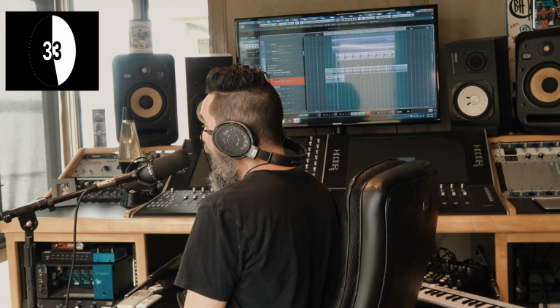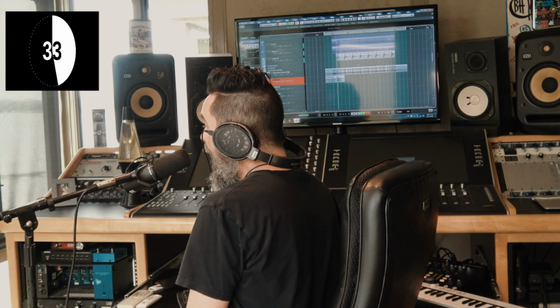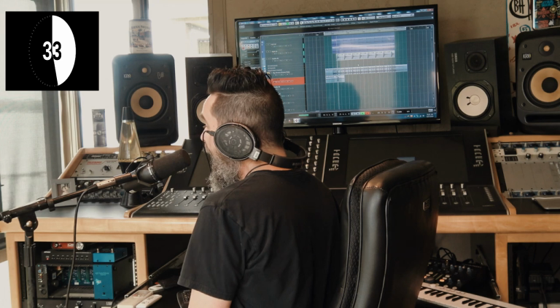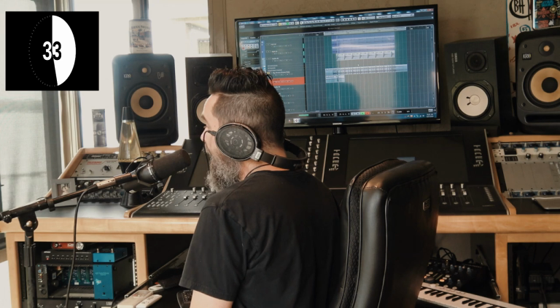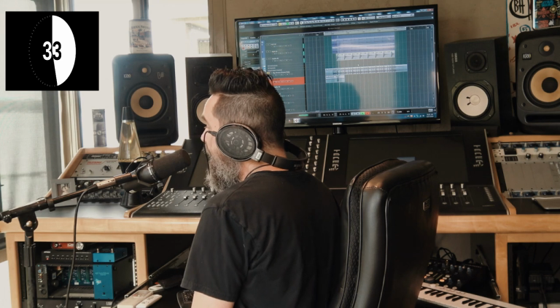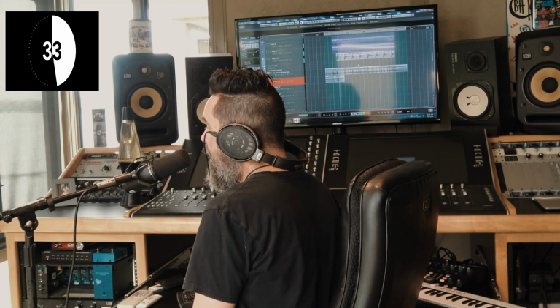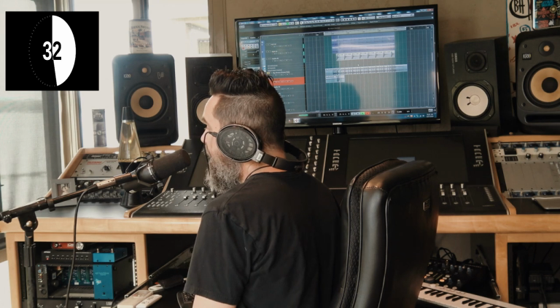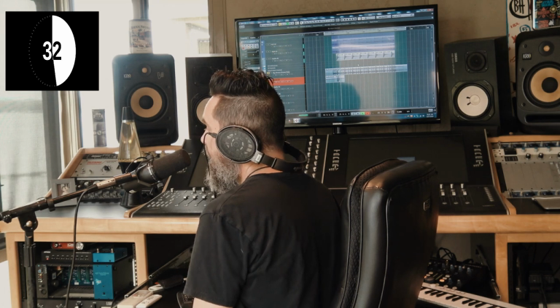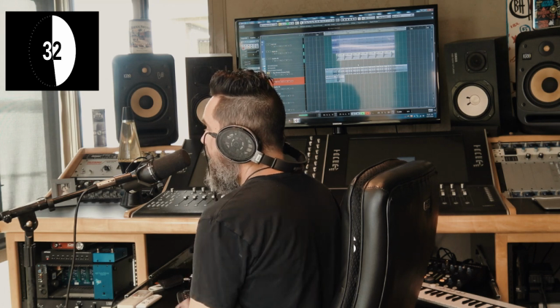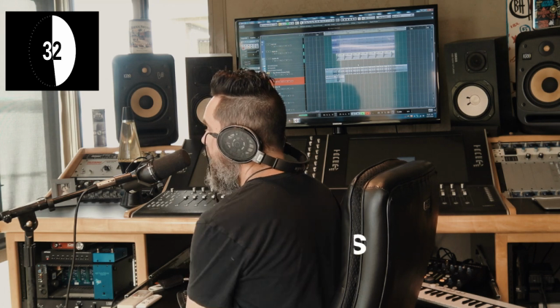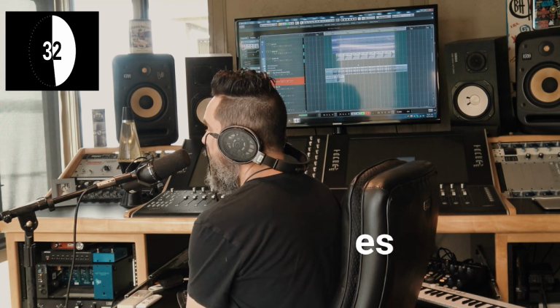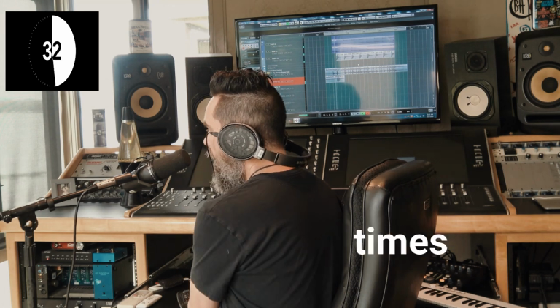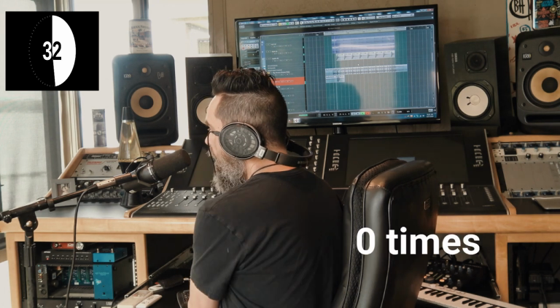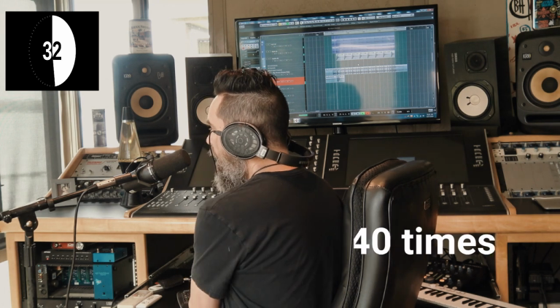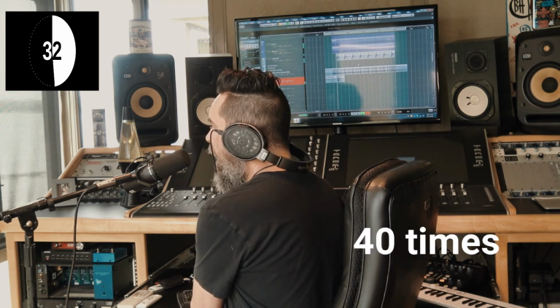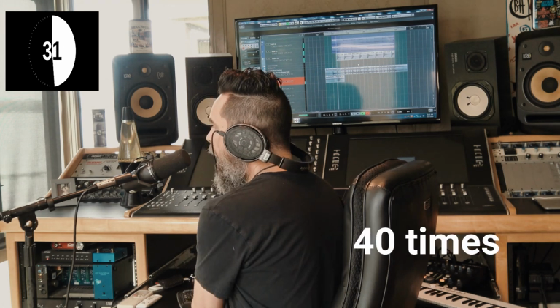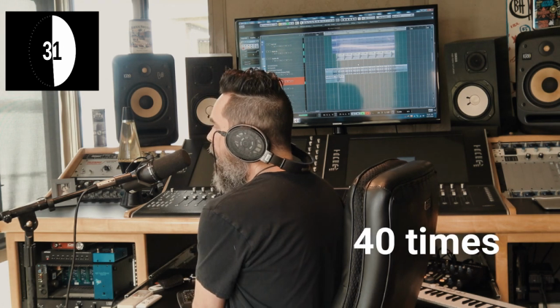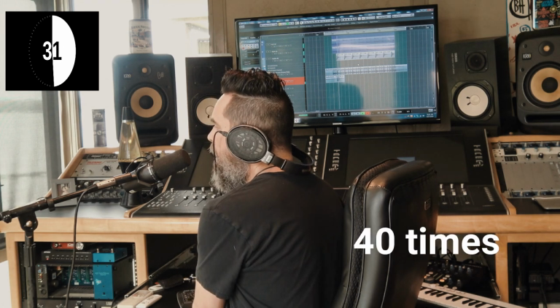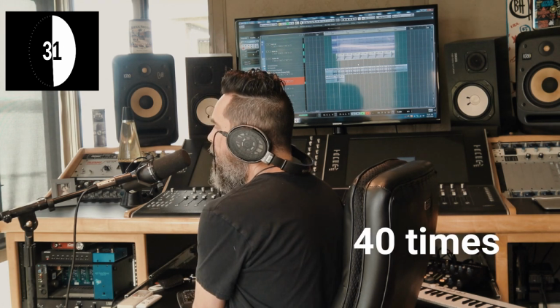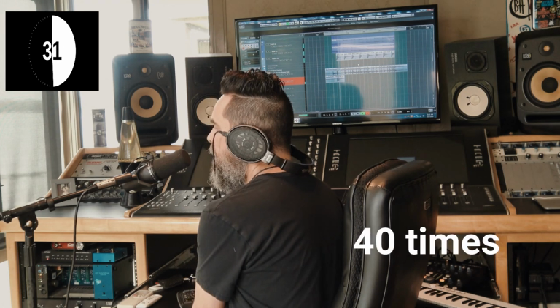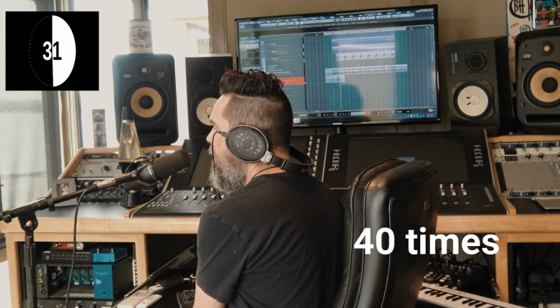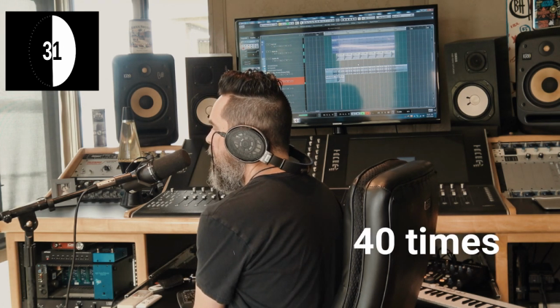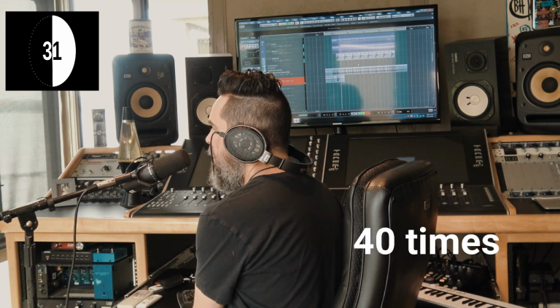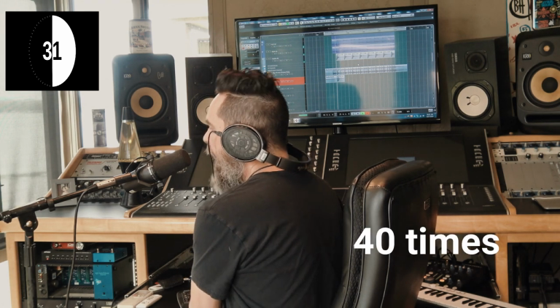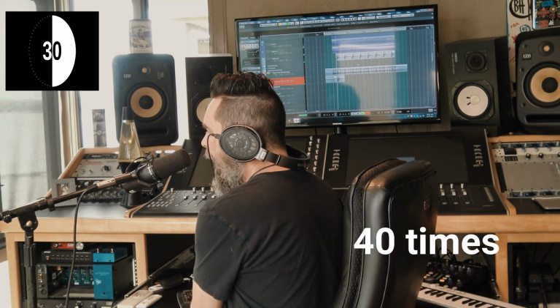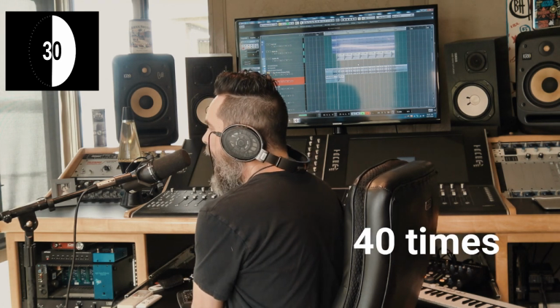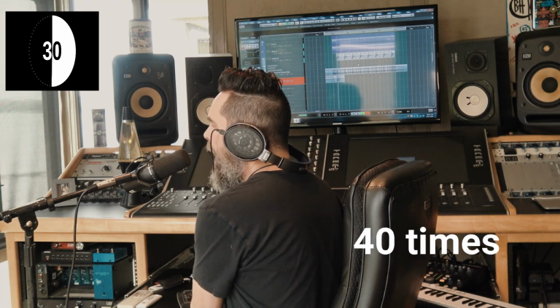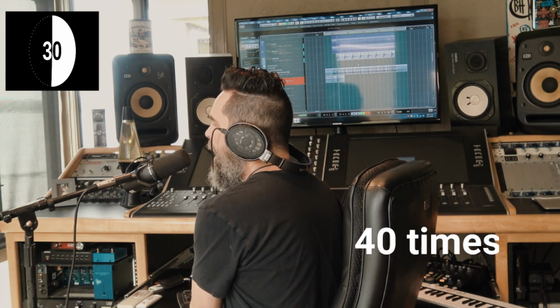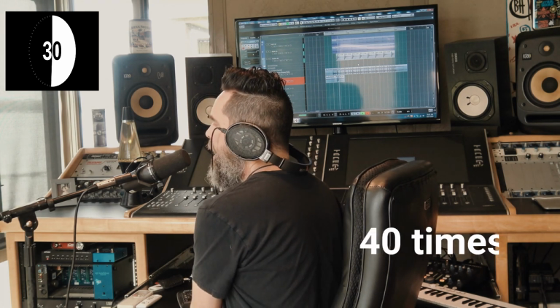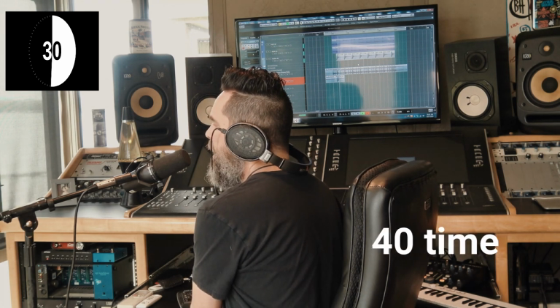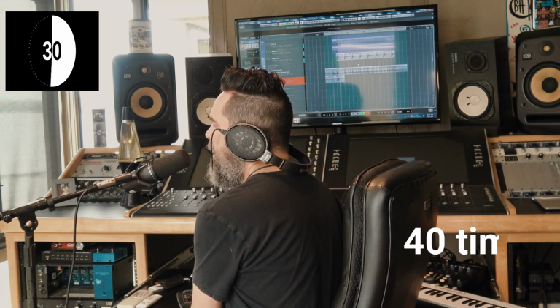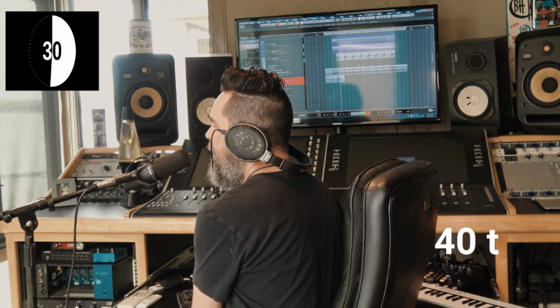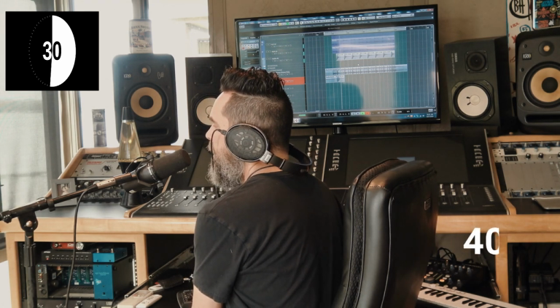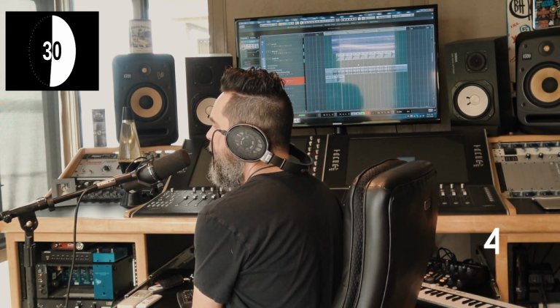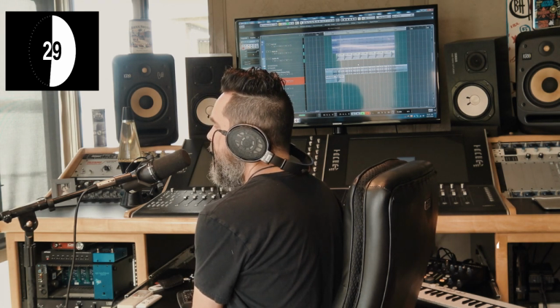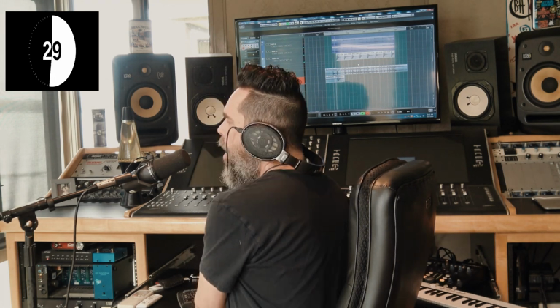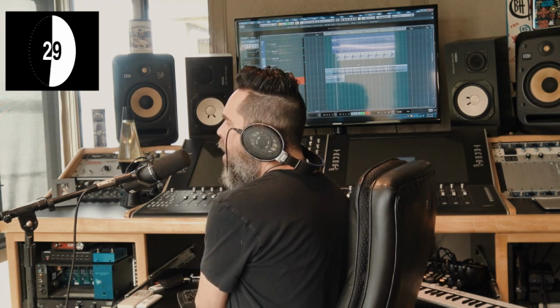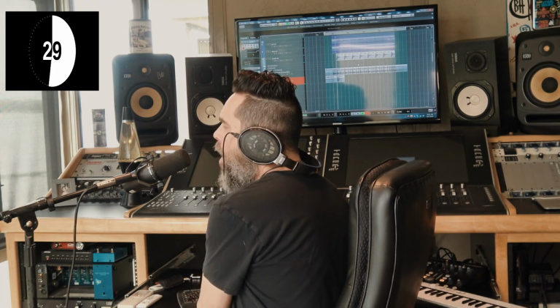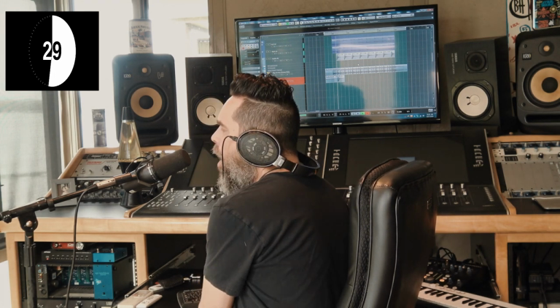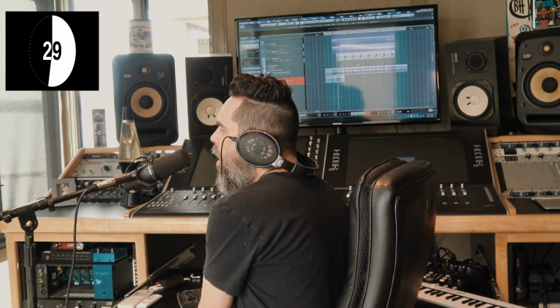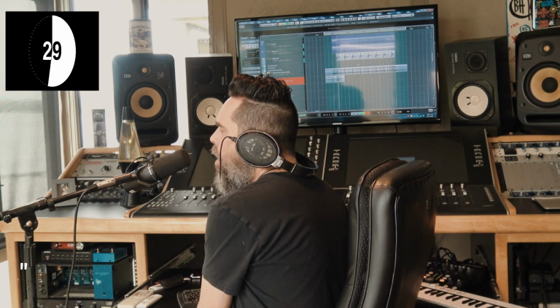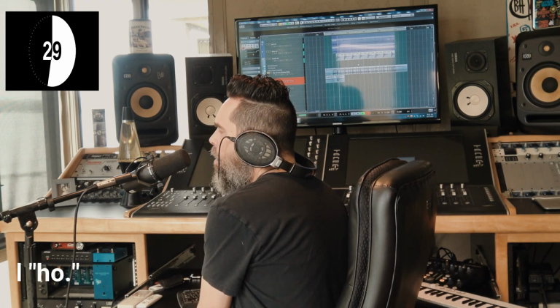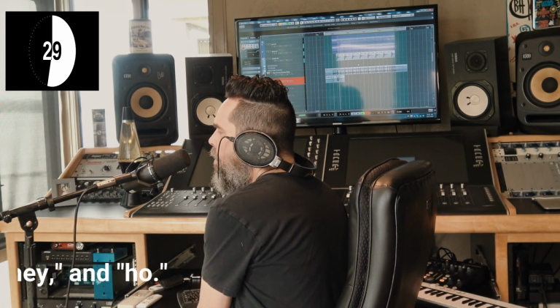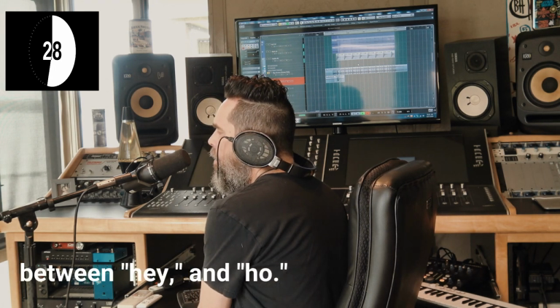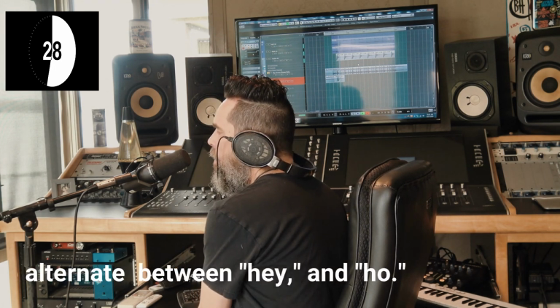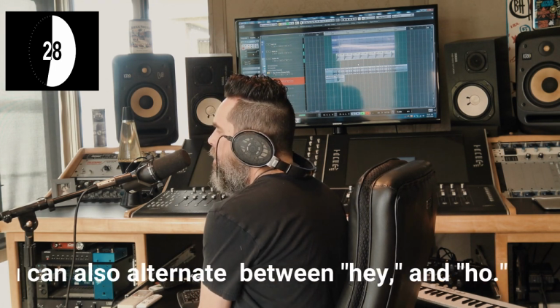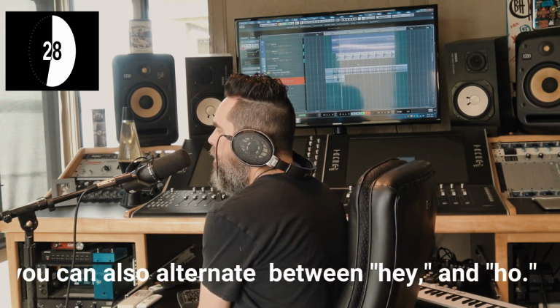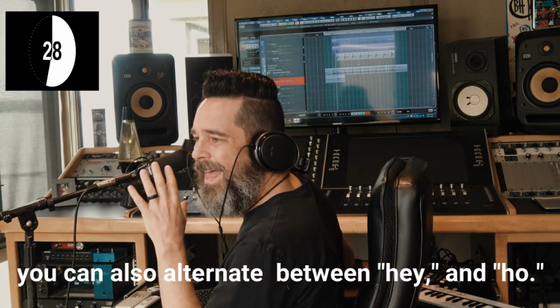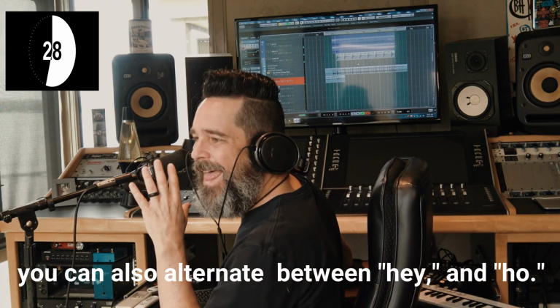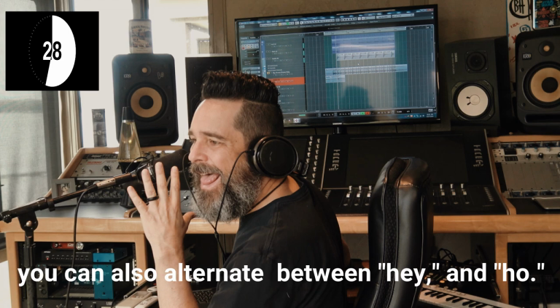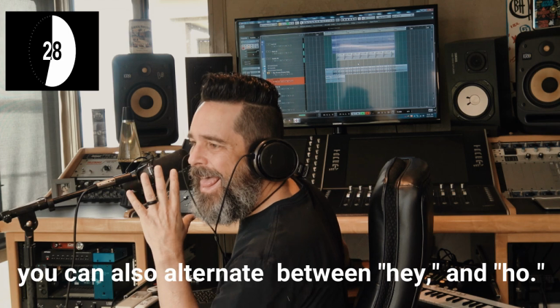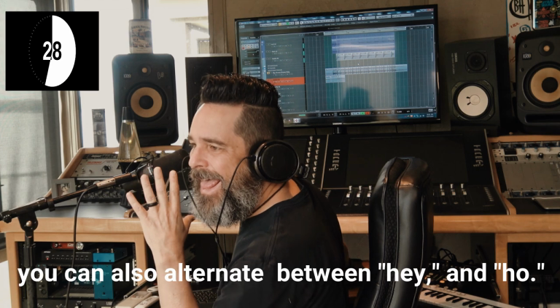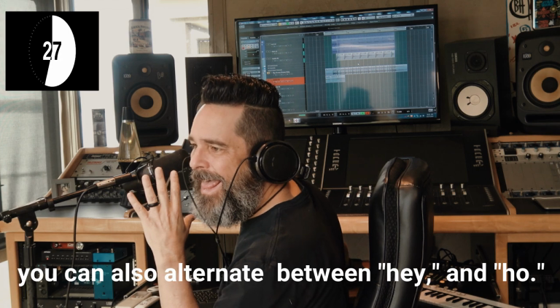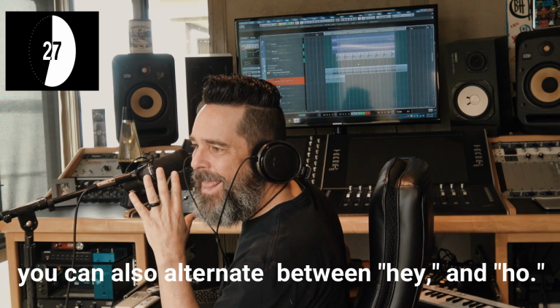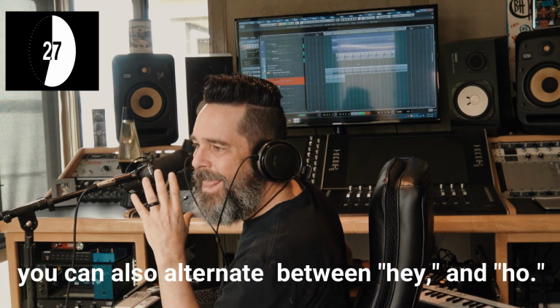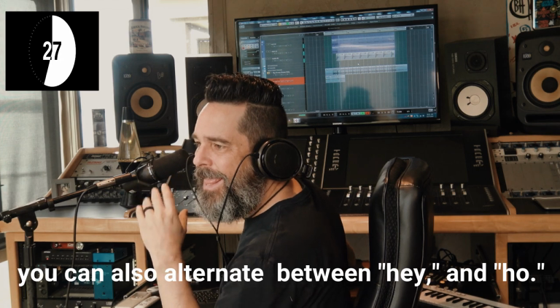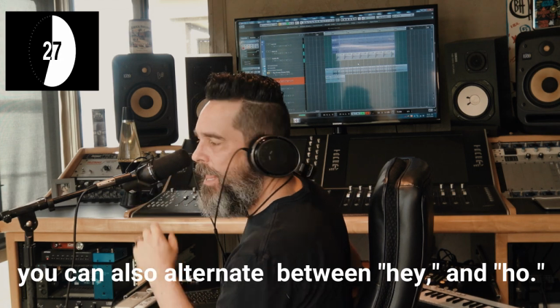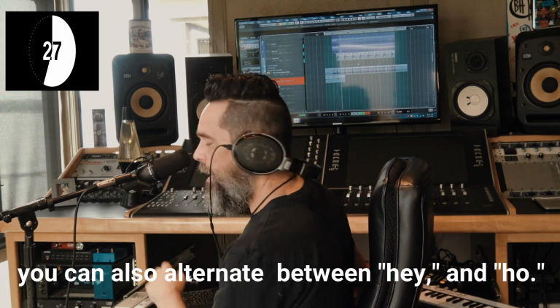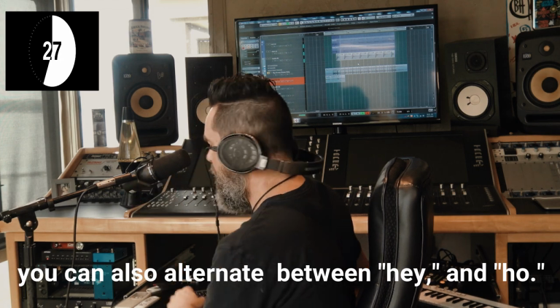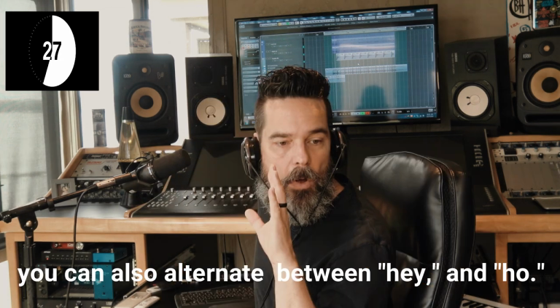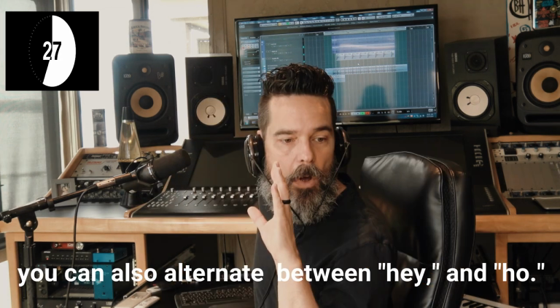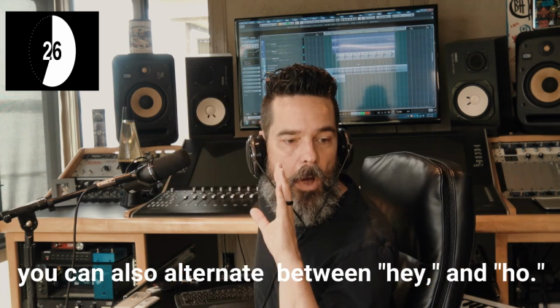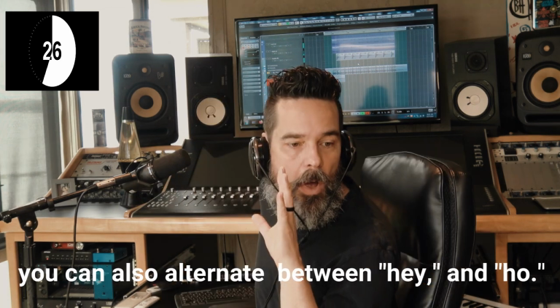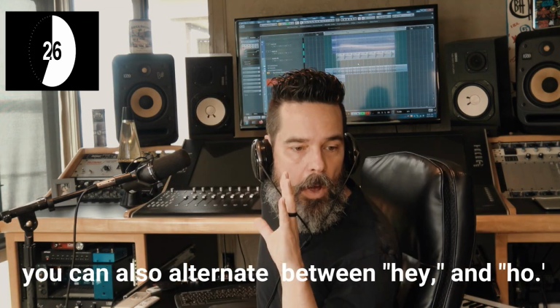Hey! Hey! Hey! Hey! Hey! Hey! [Repeated 'hey' shouts recorded on each snare hit with varied delivery and mic techniques.]